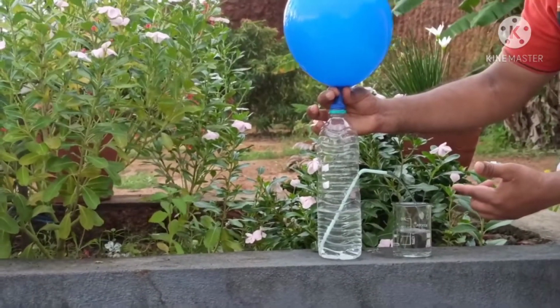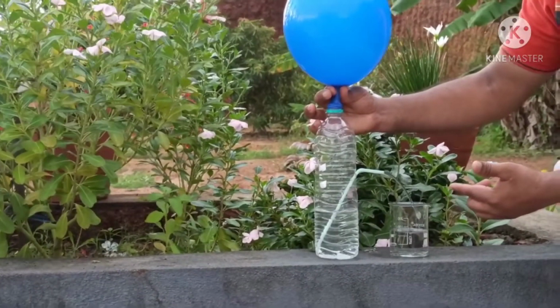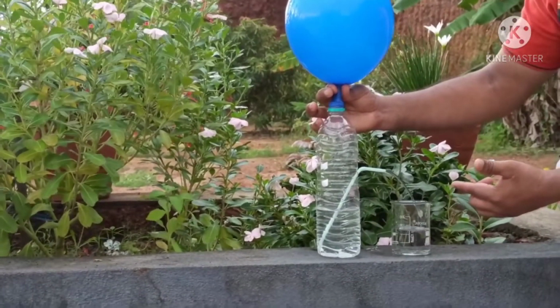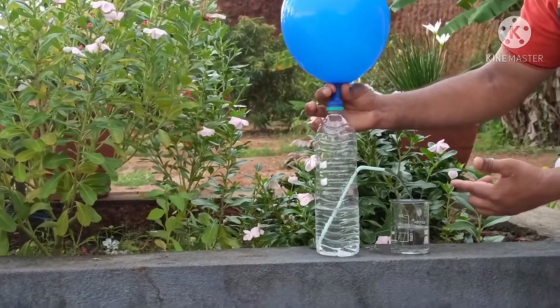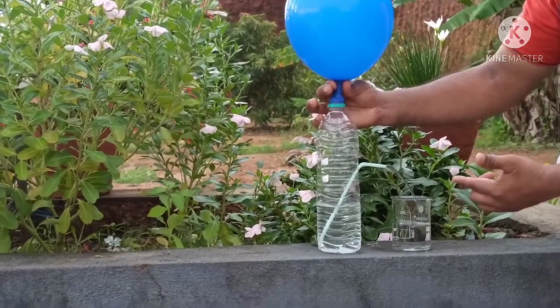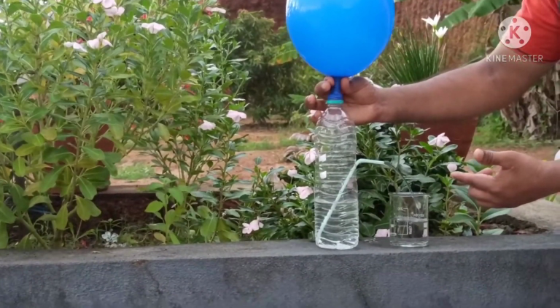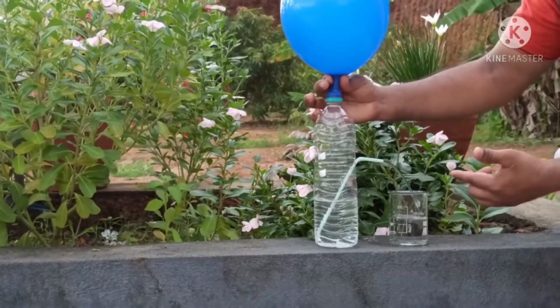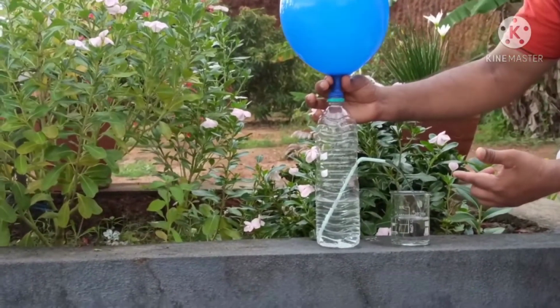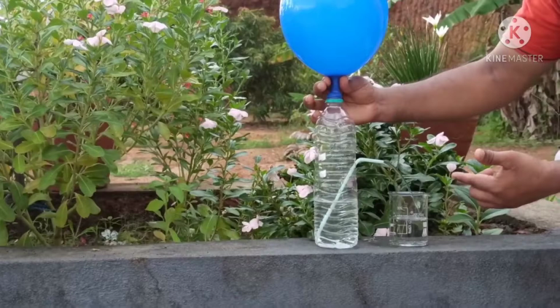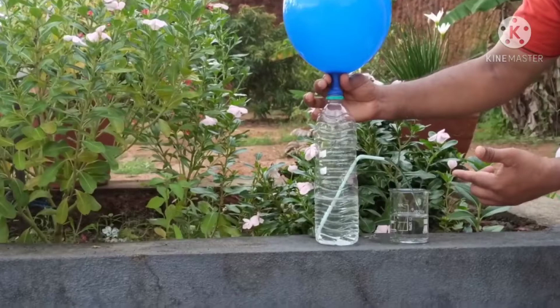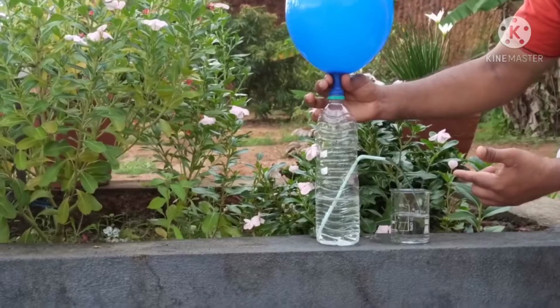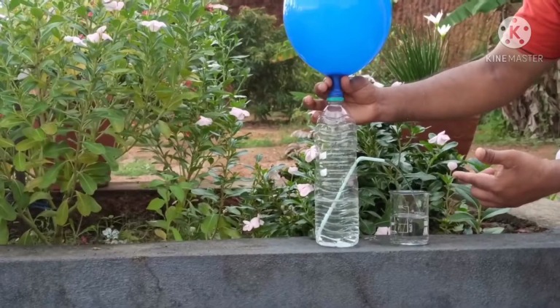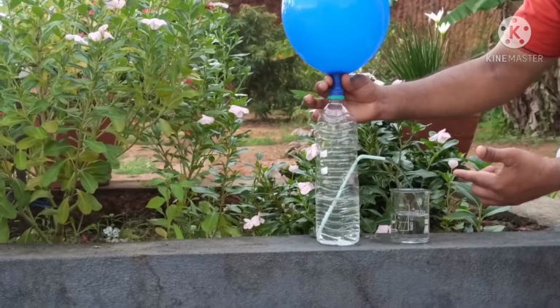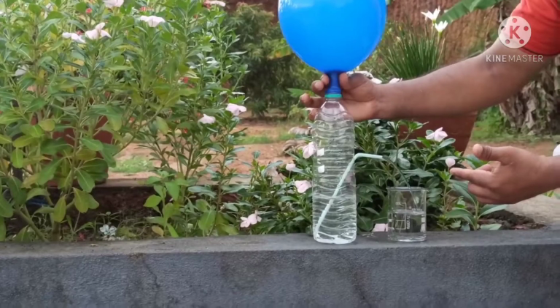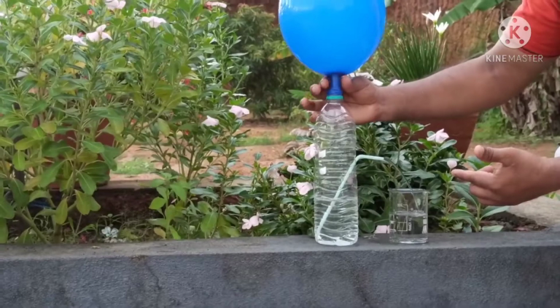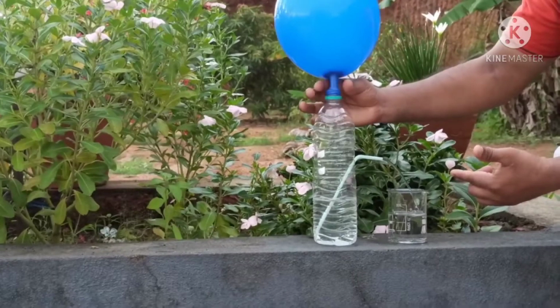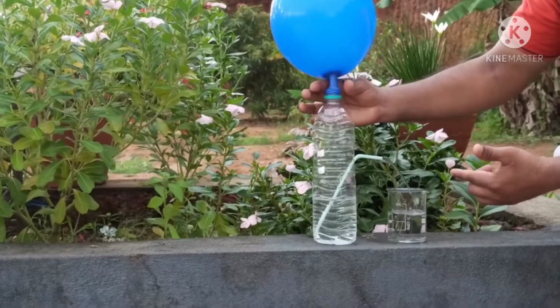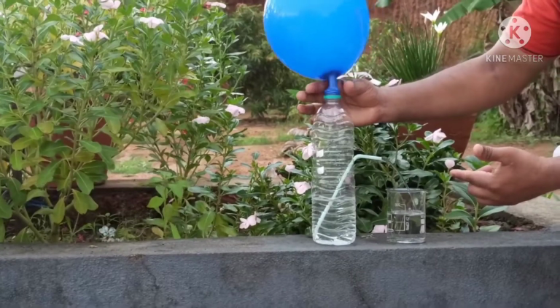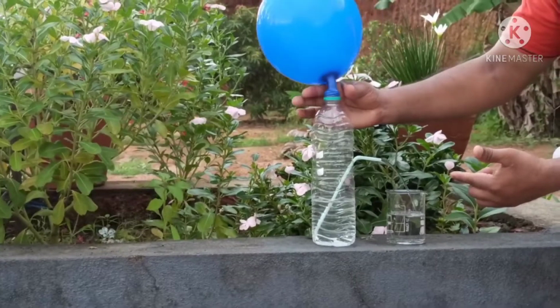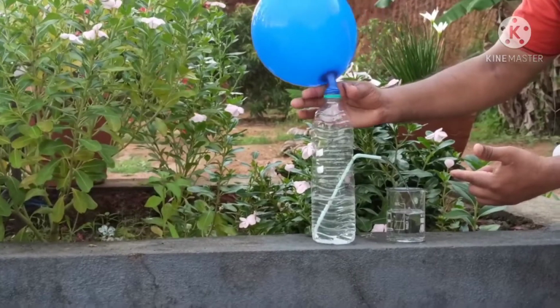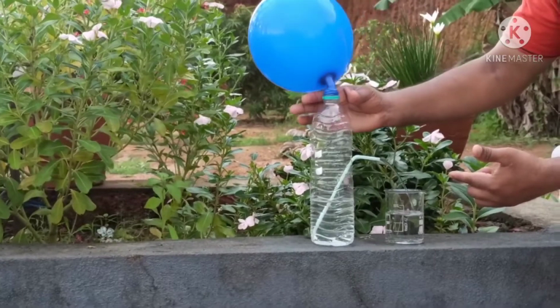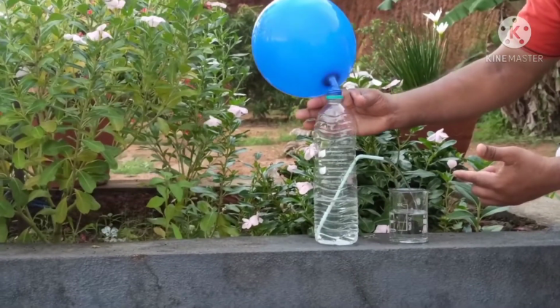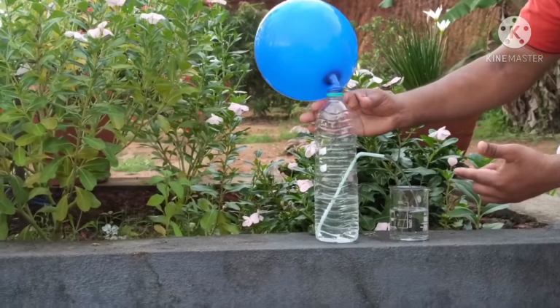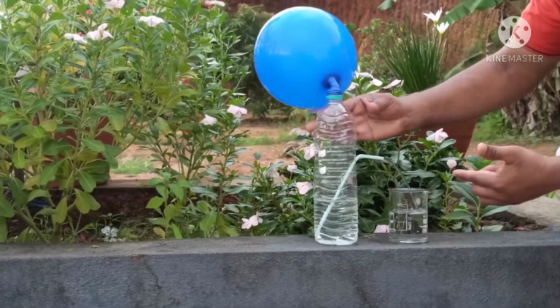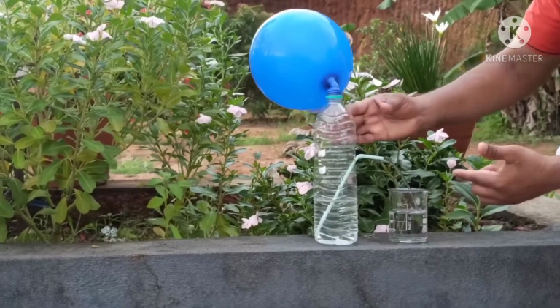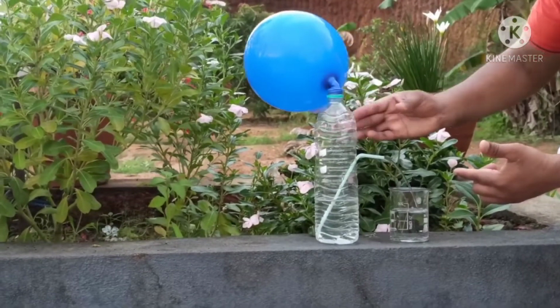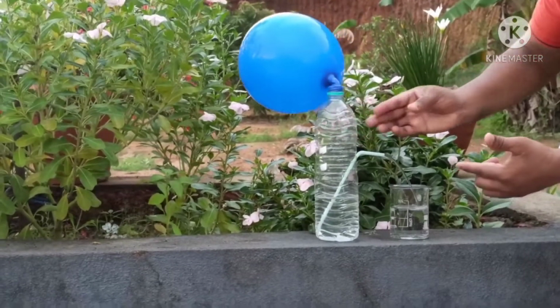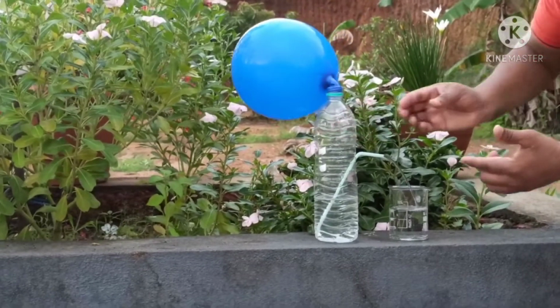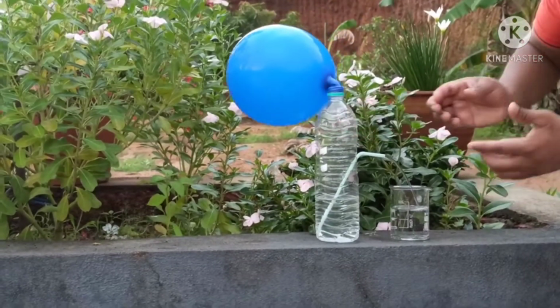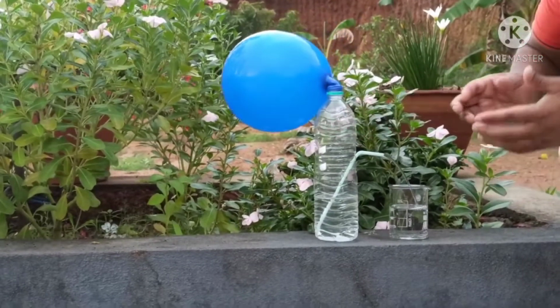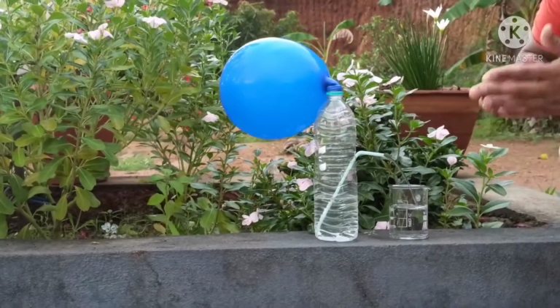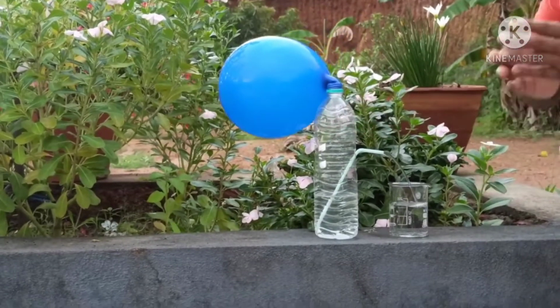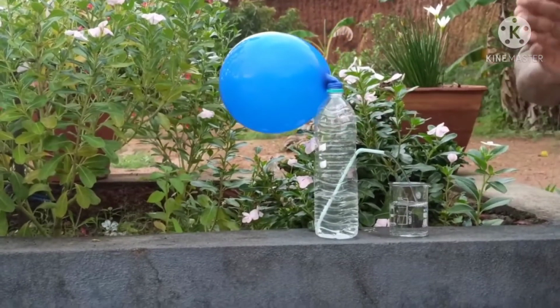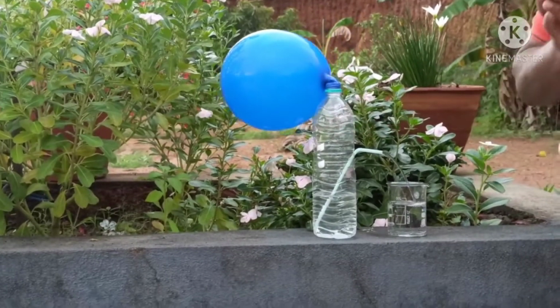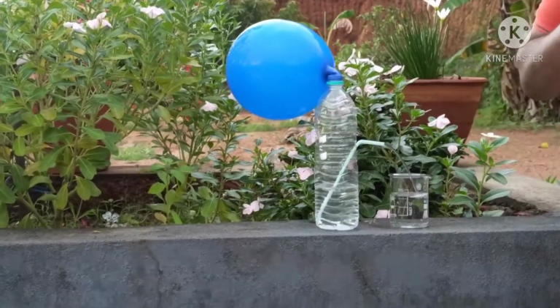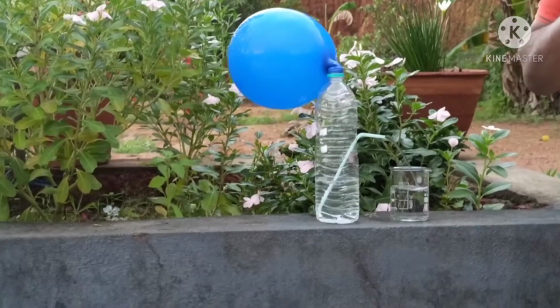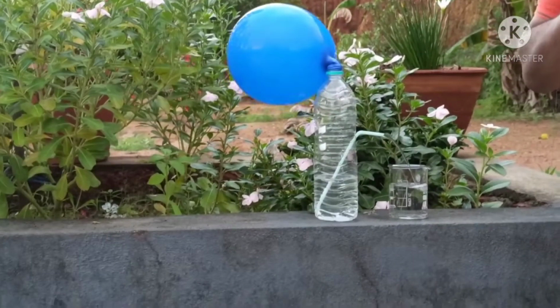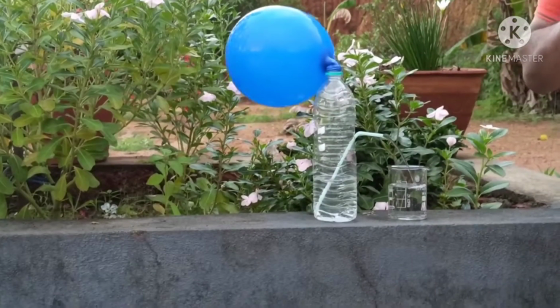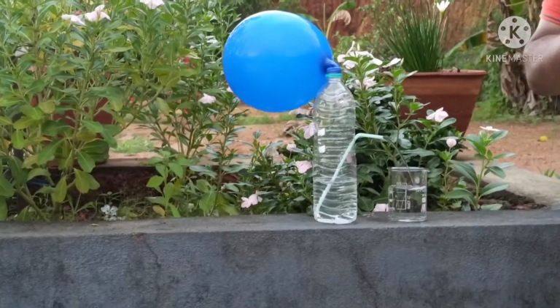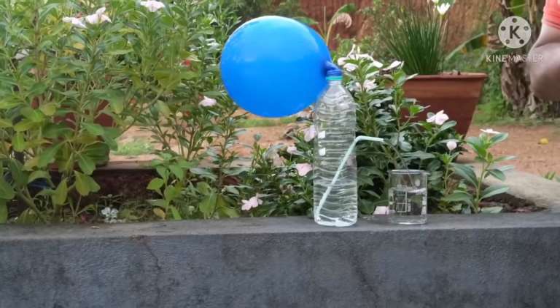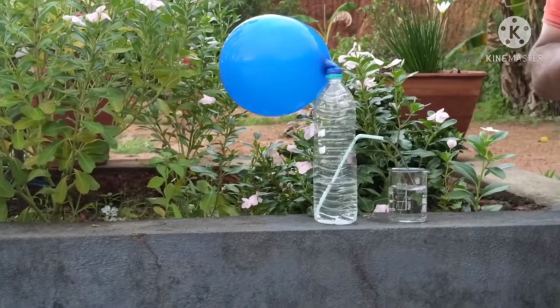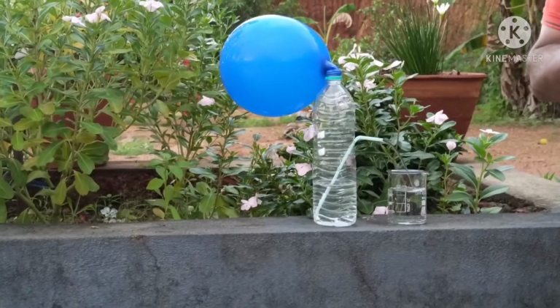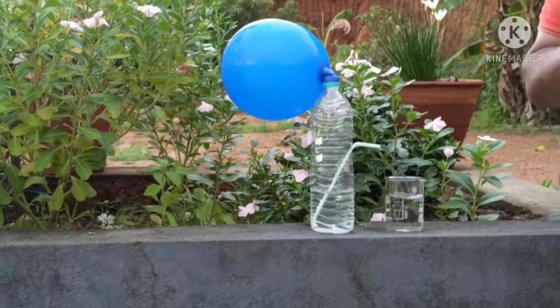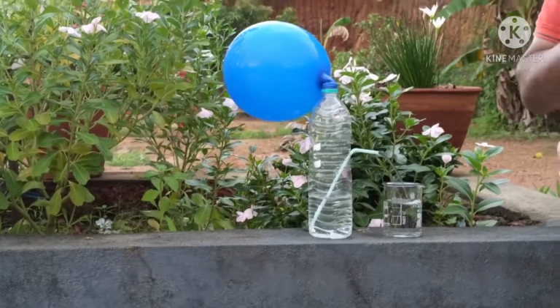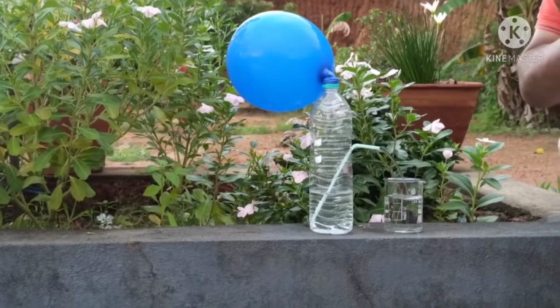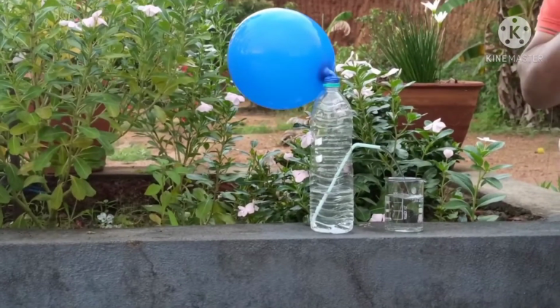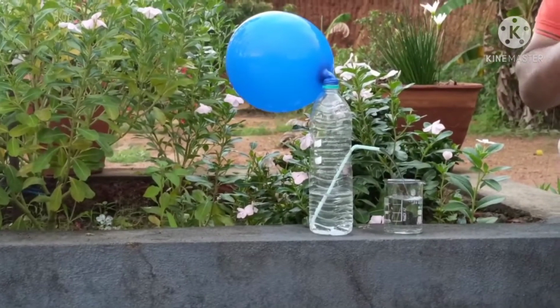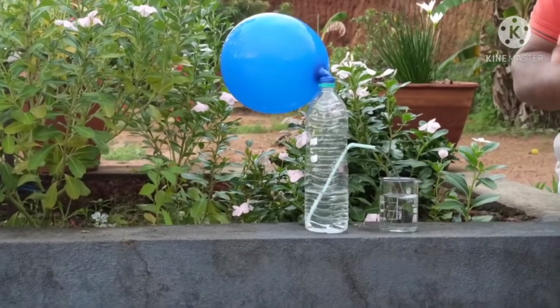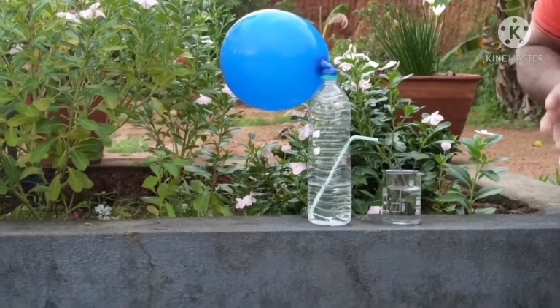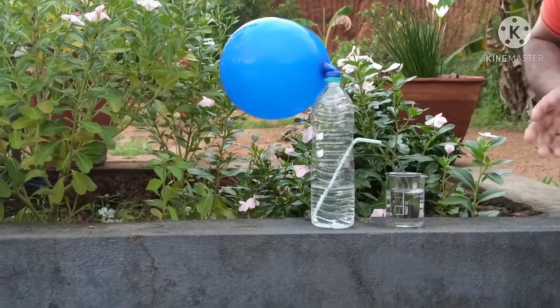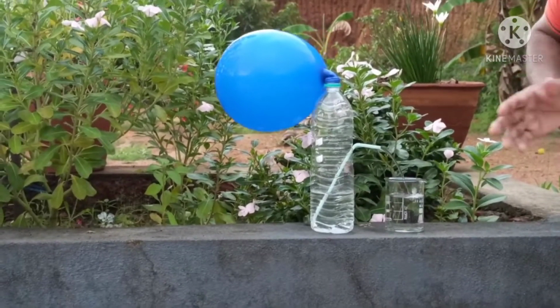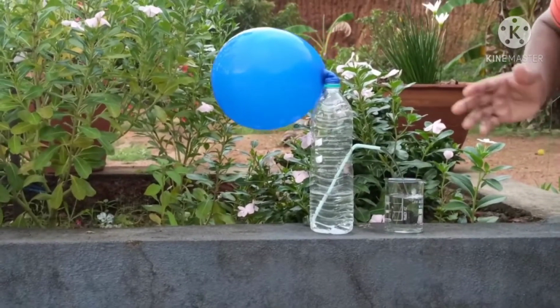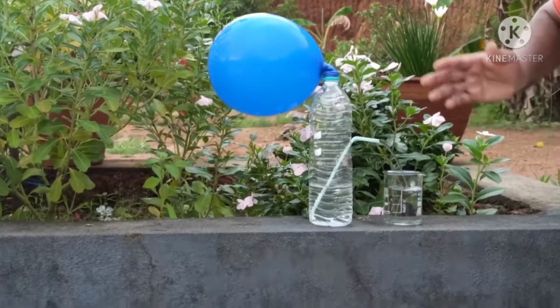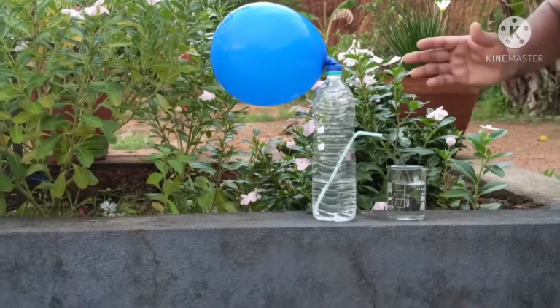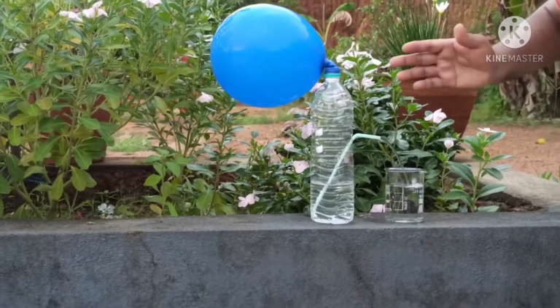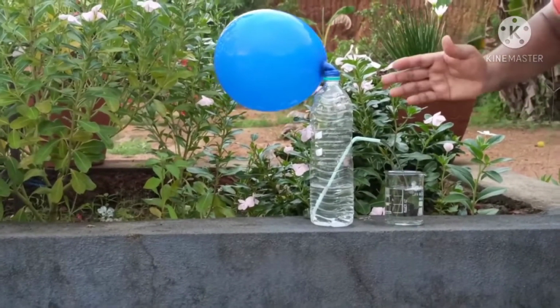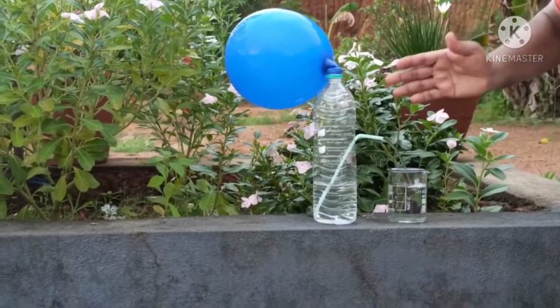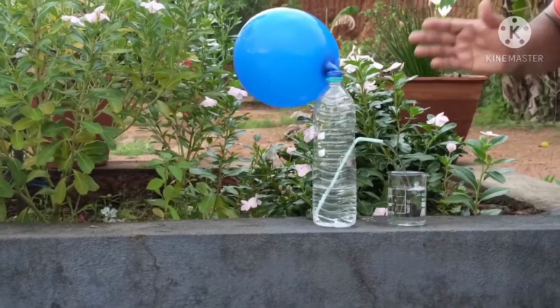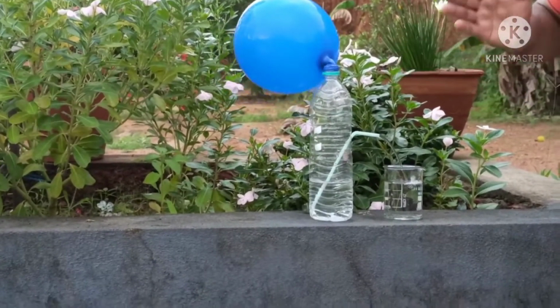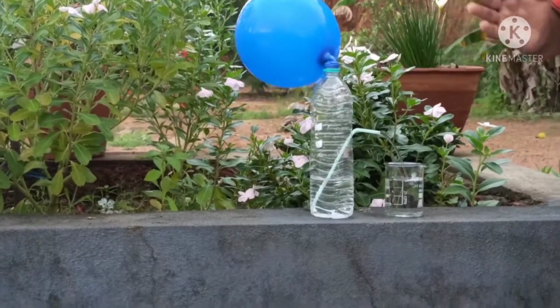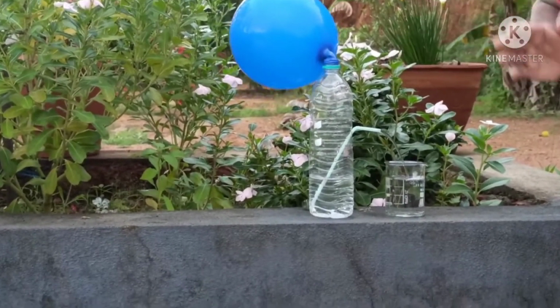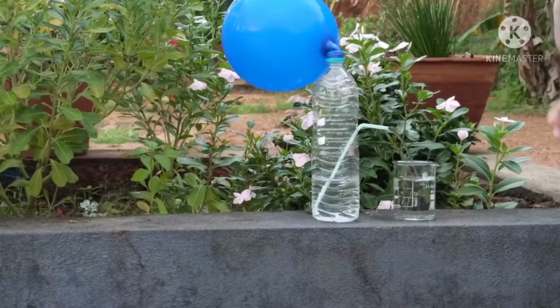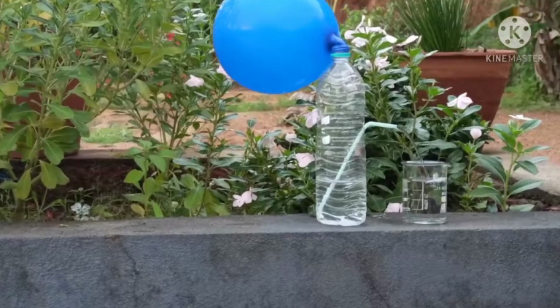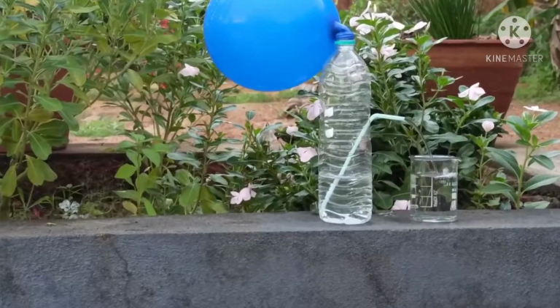So this is a simple experiment showing how the air exerts pressure on water.